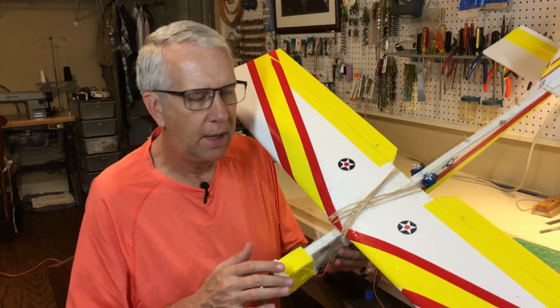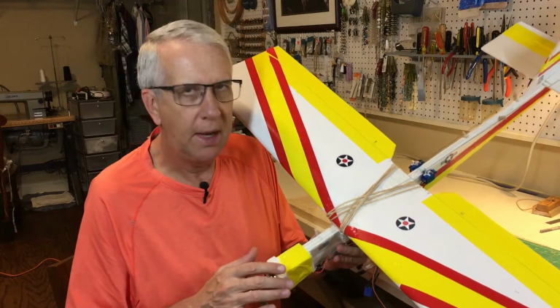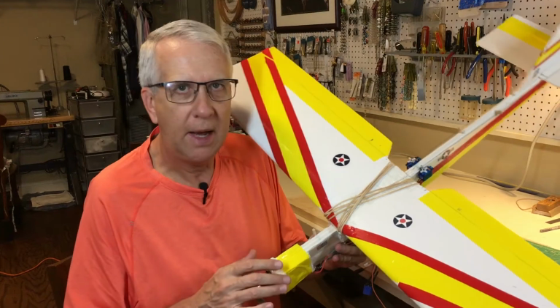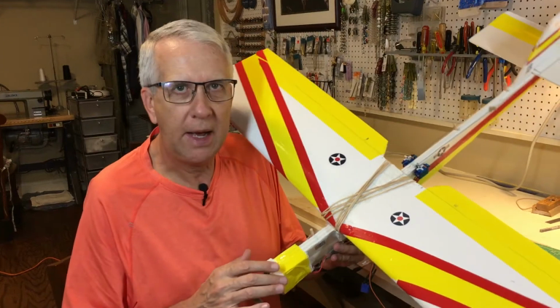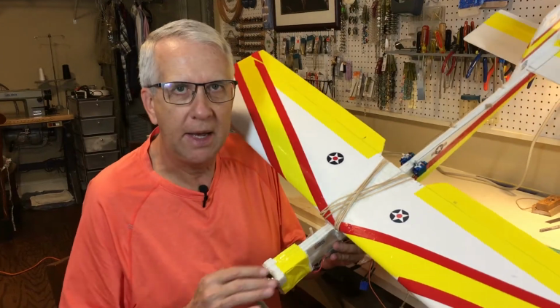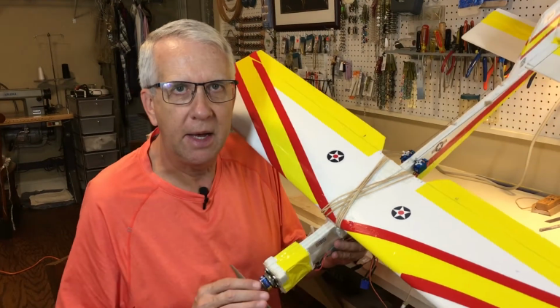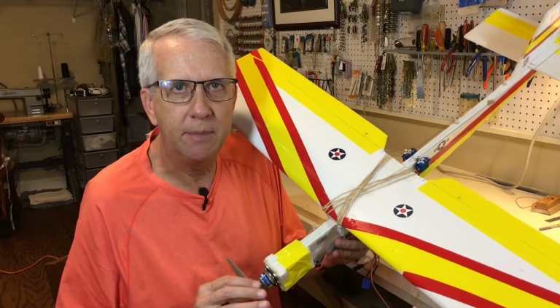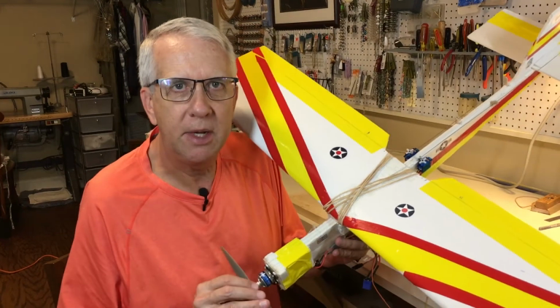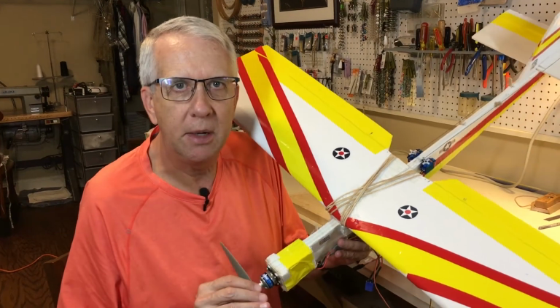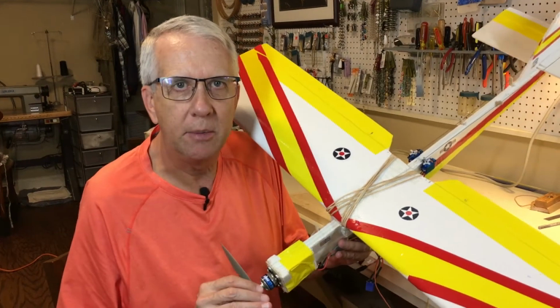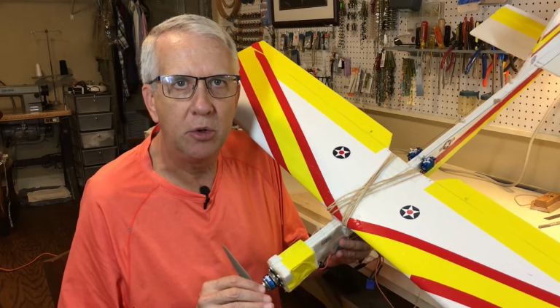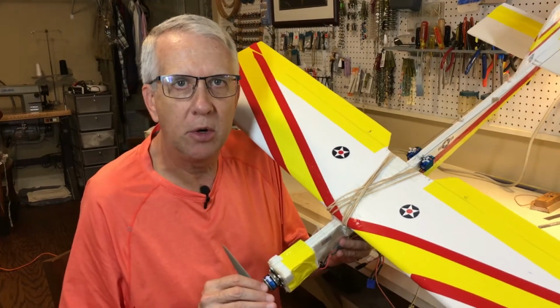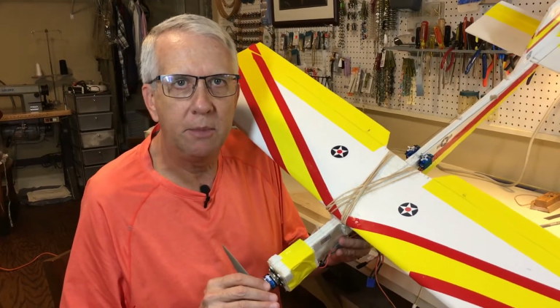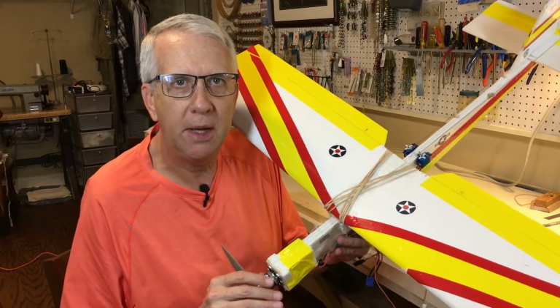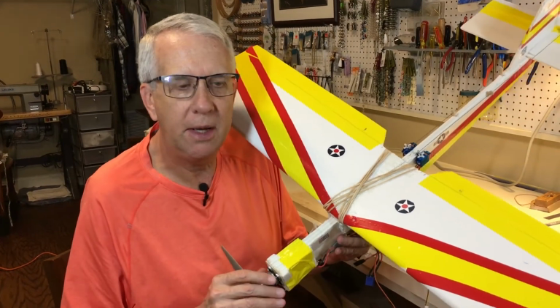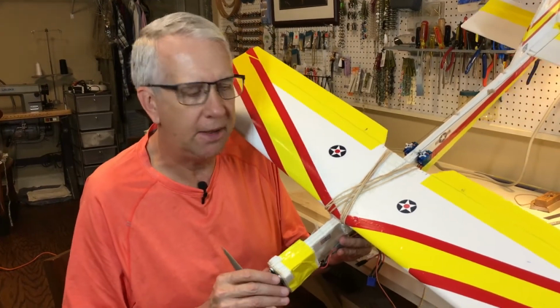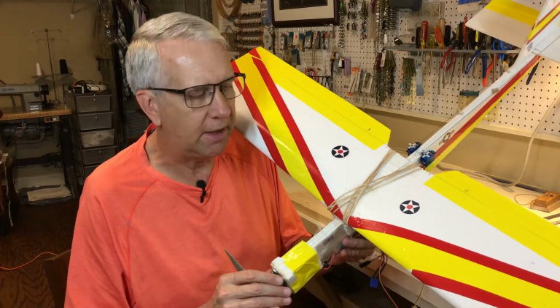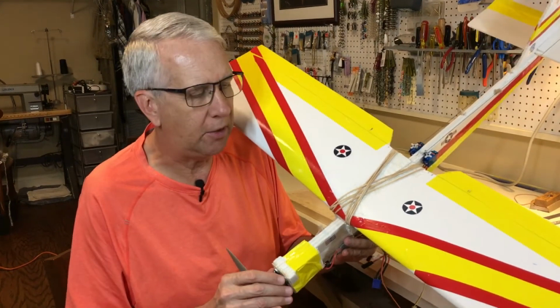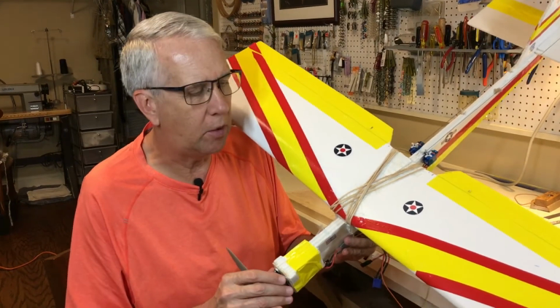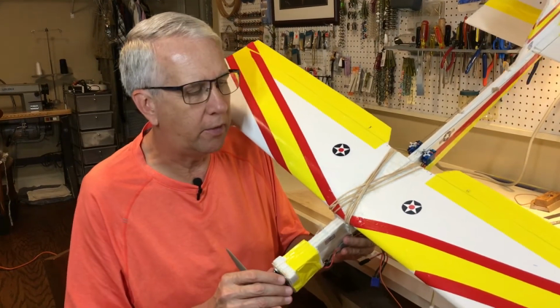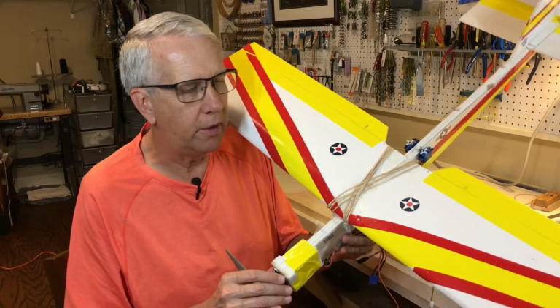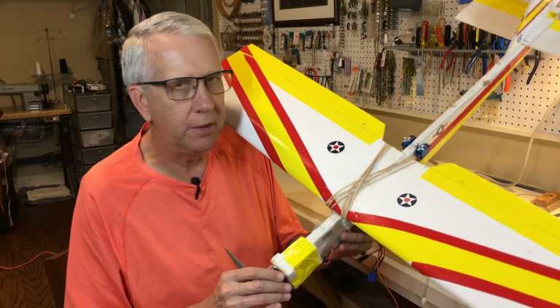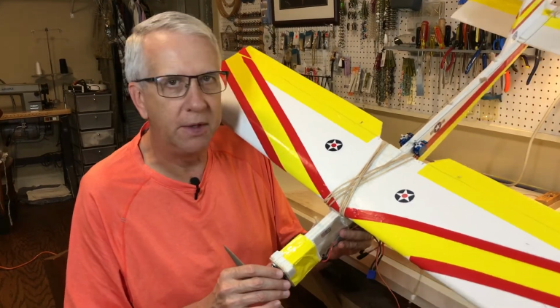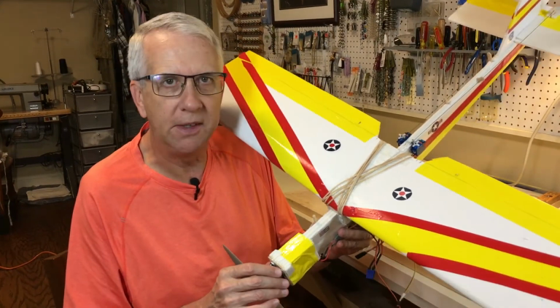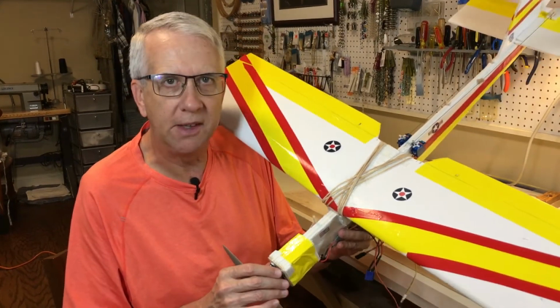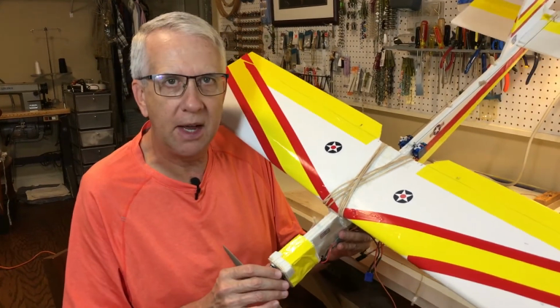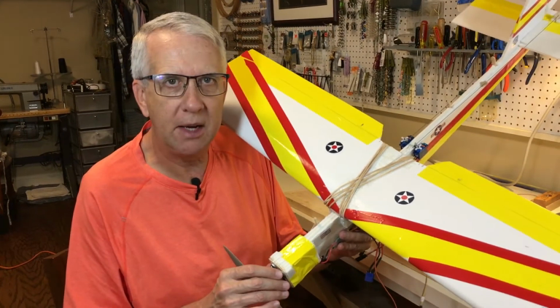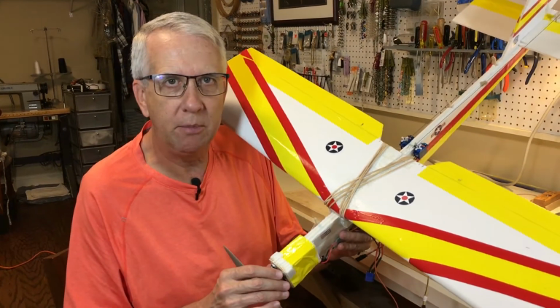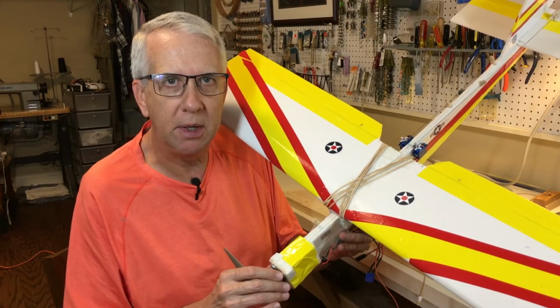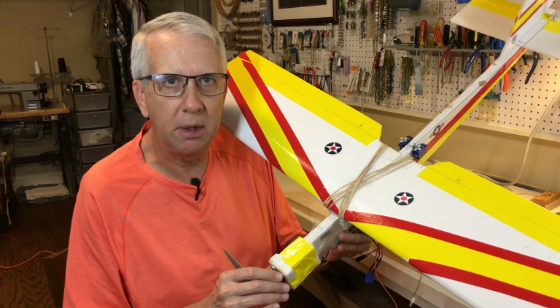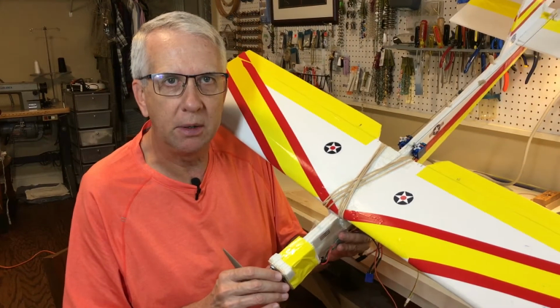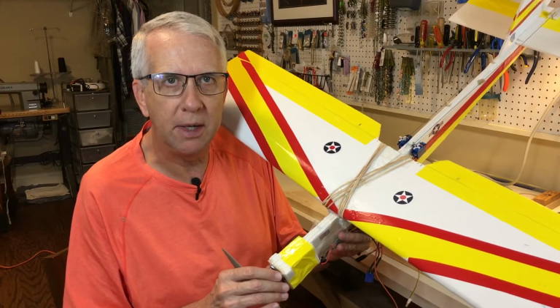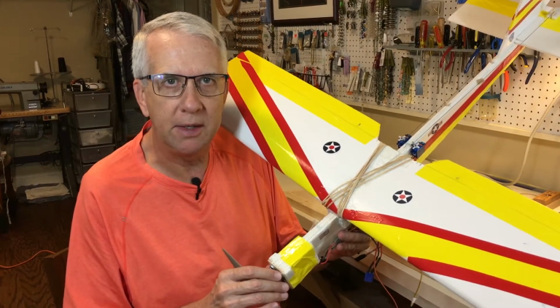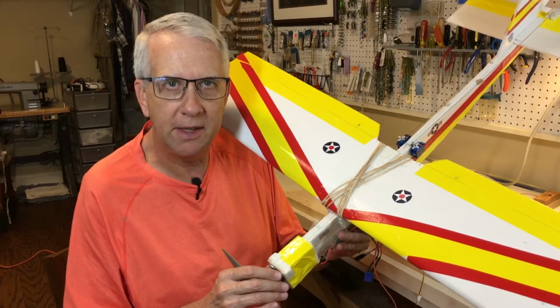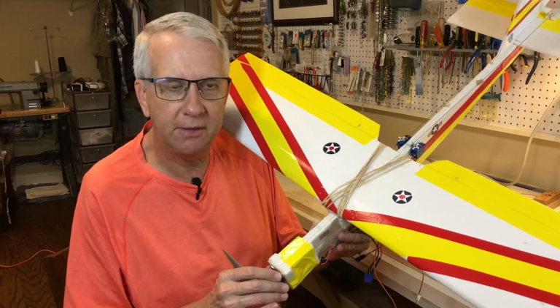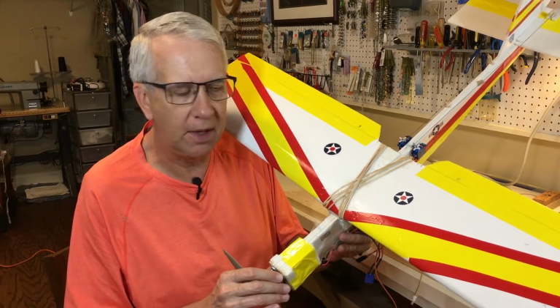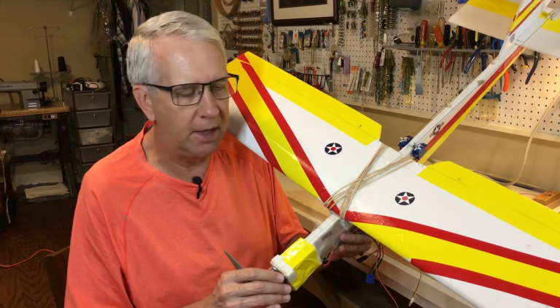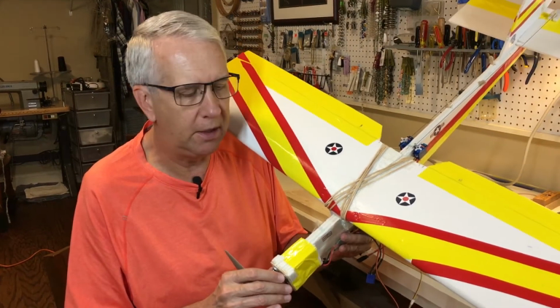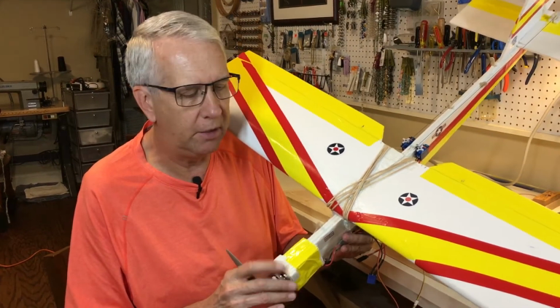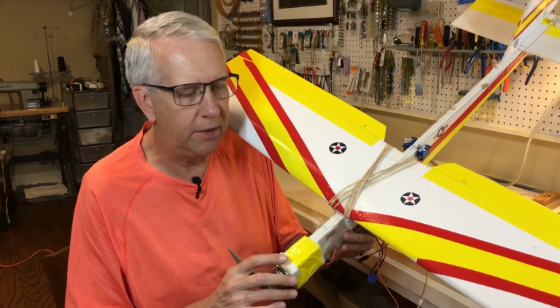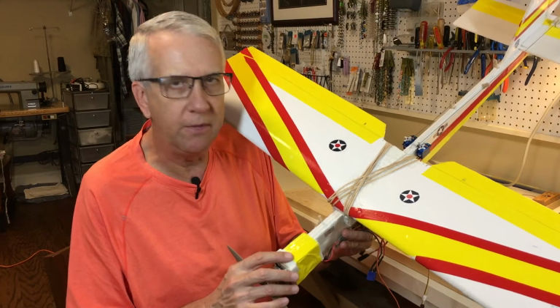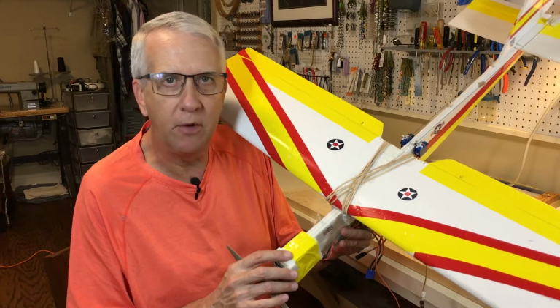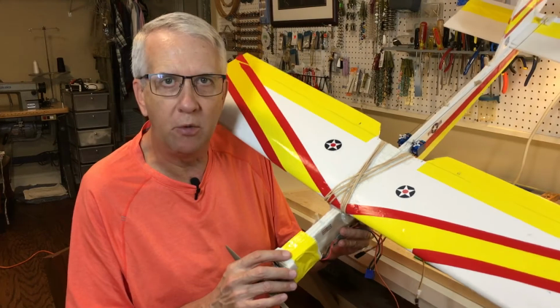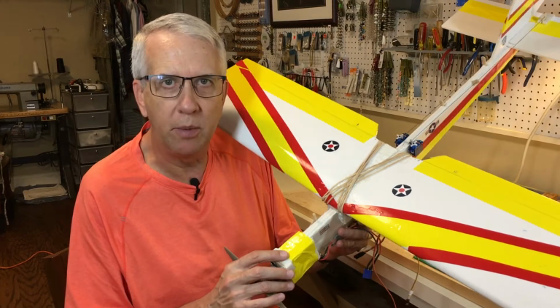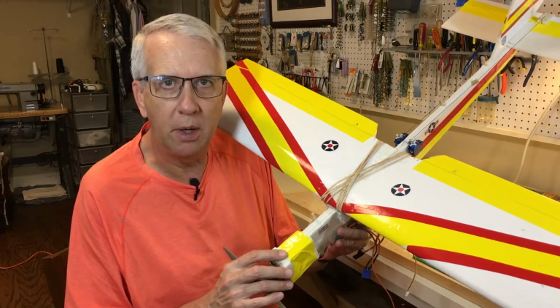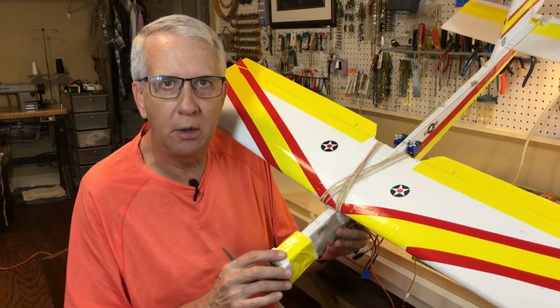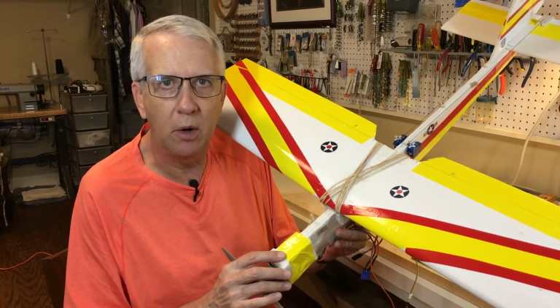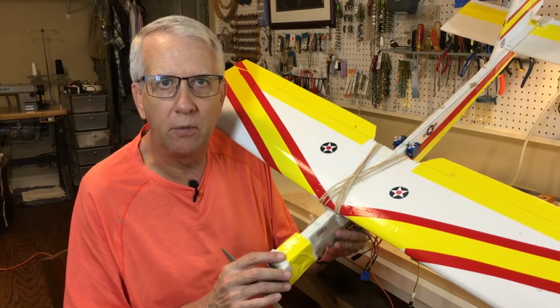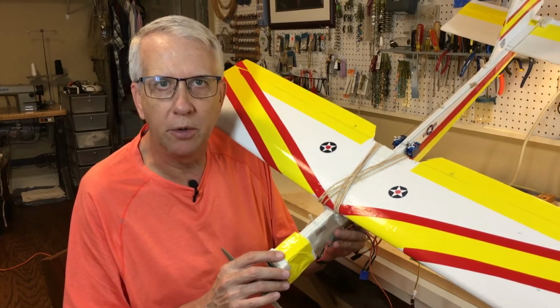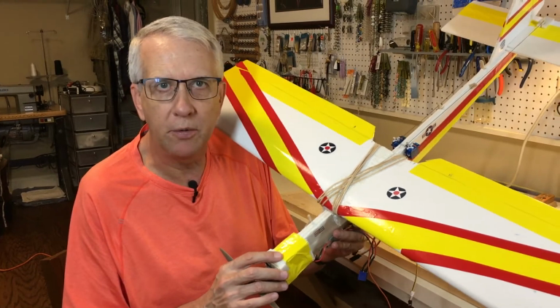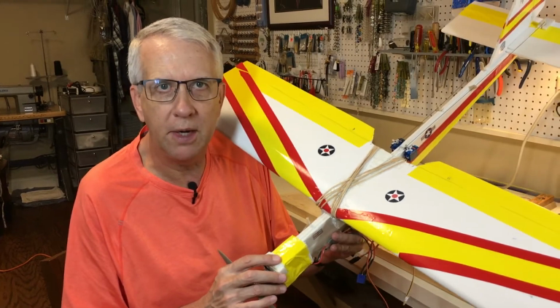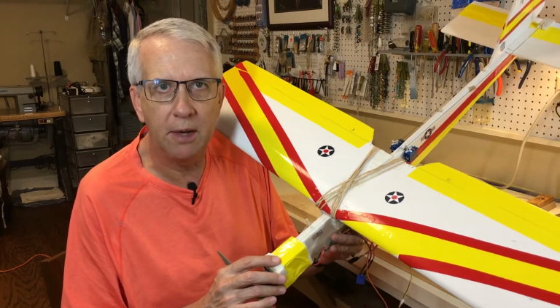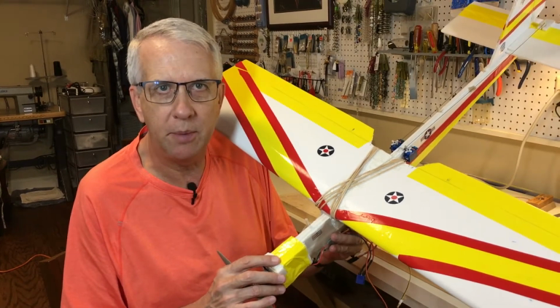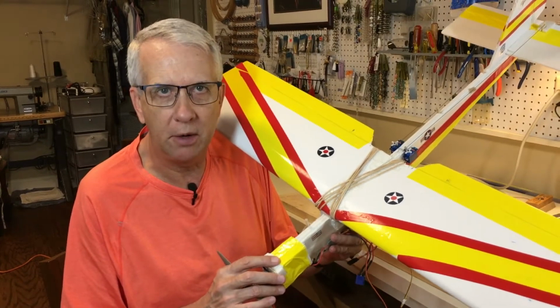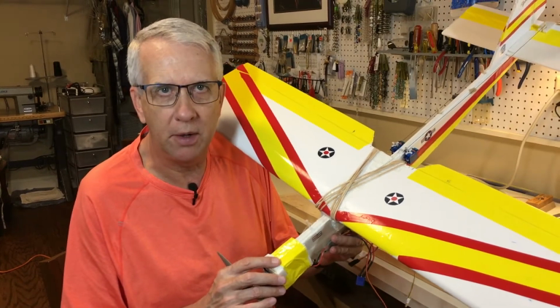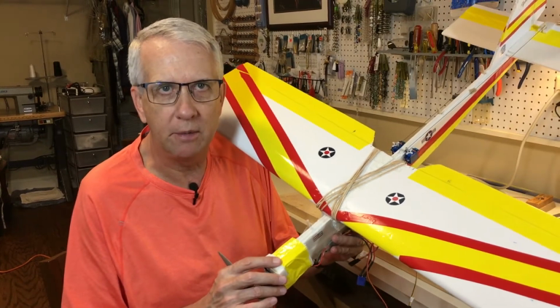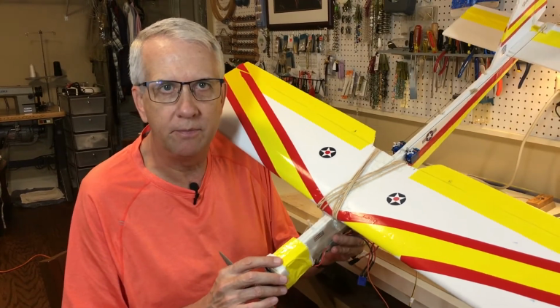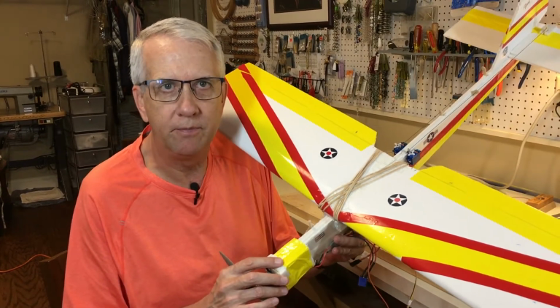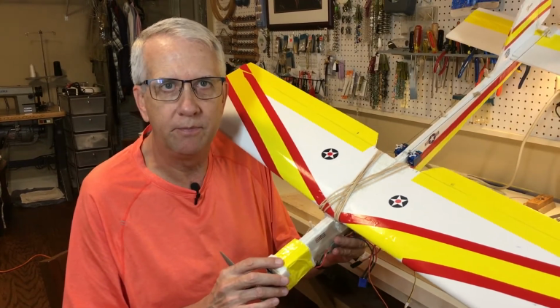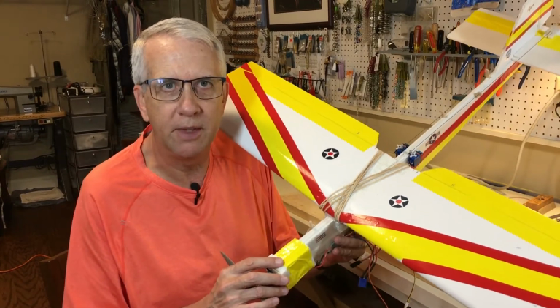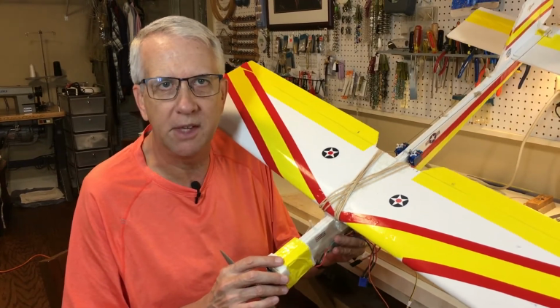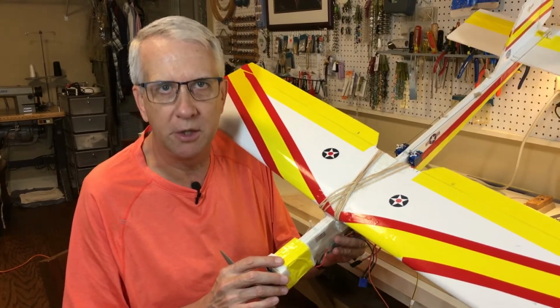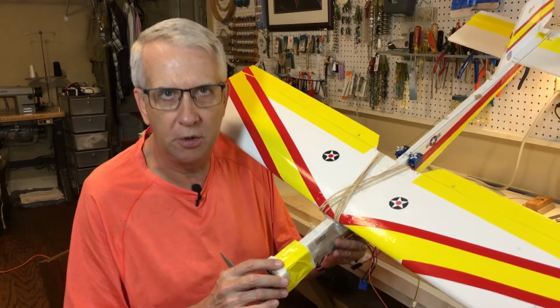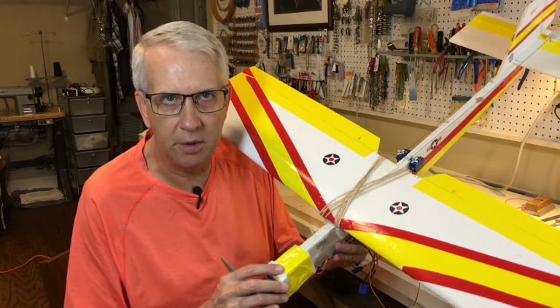Hi, I'm Tim. Join me as I go over the design, build, and test flight of the foam bug over a three-day period. Let's get to it.